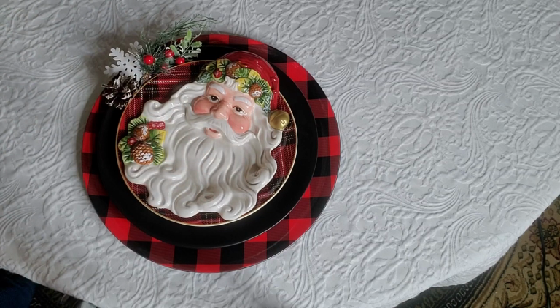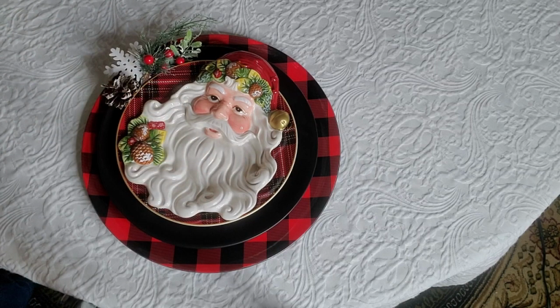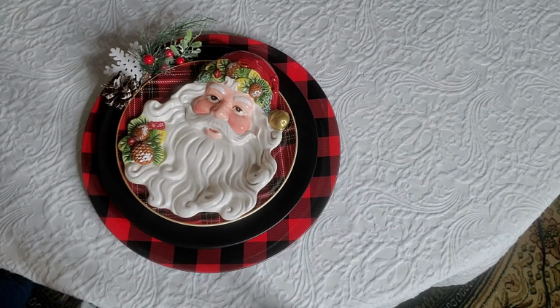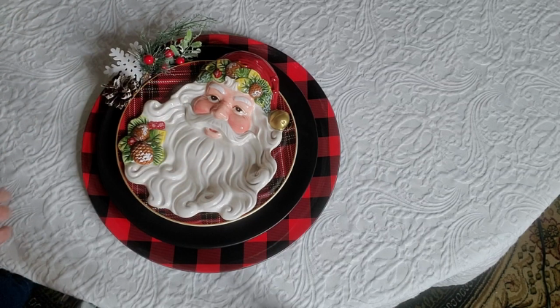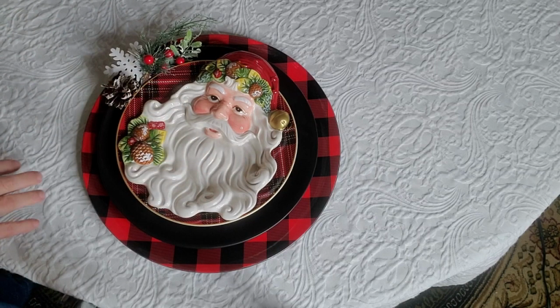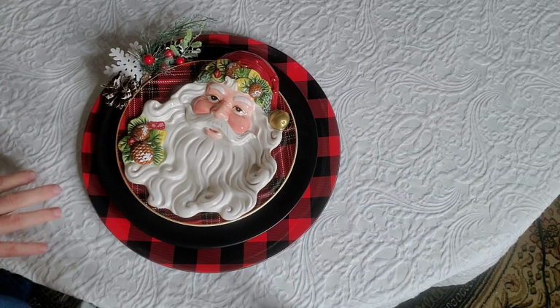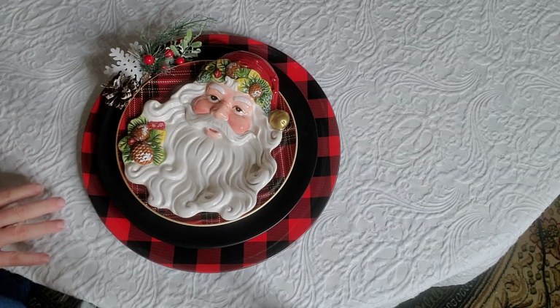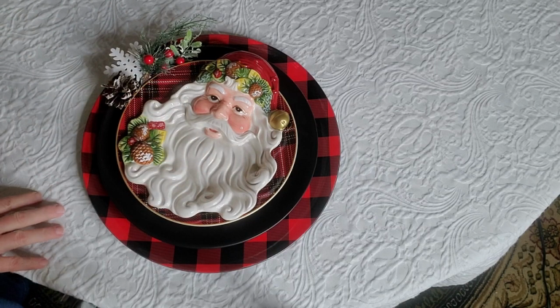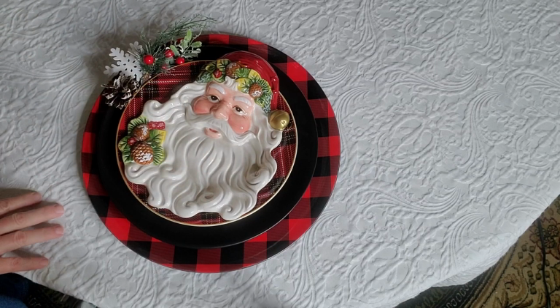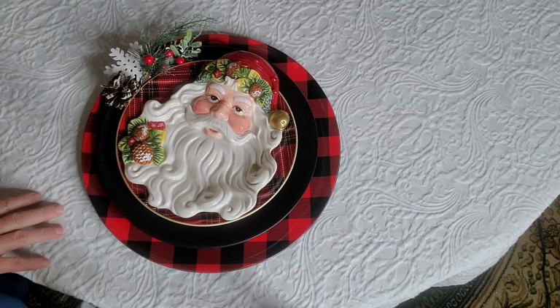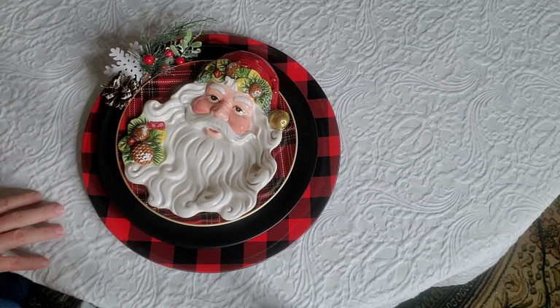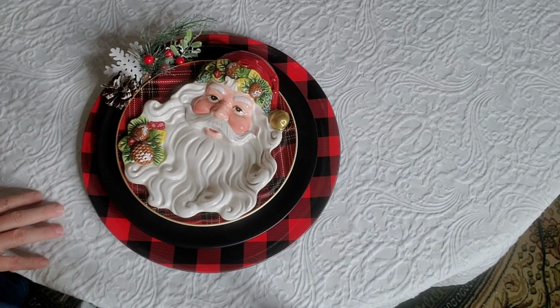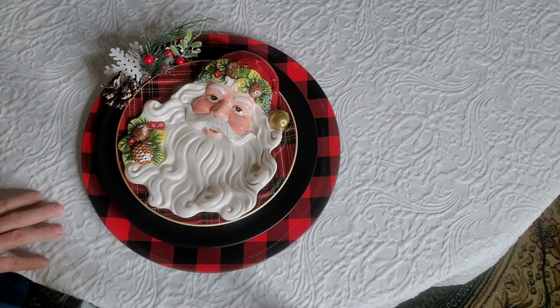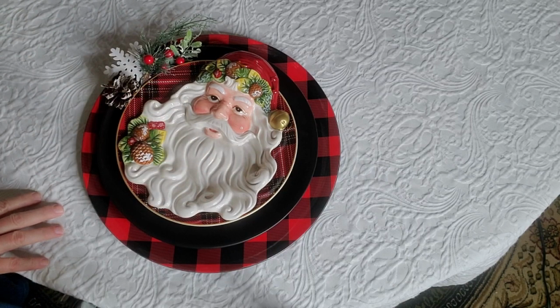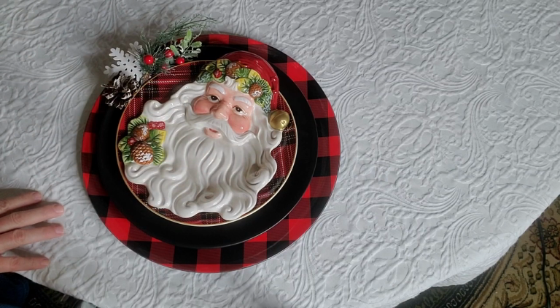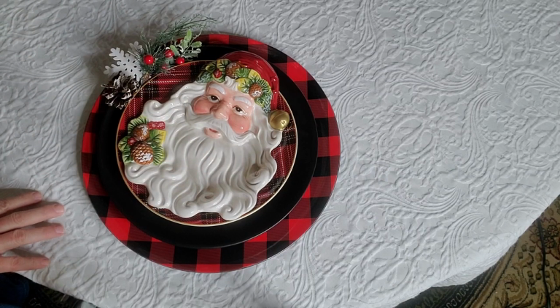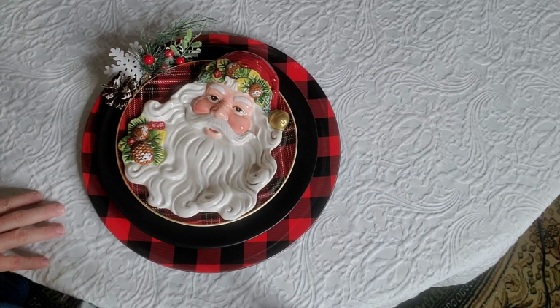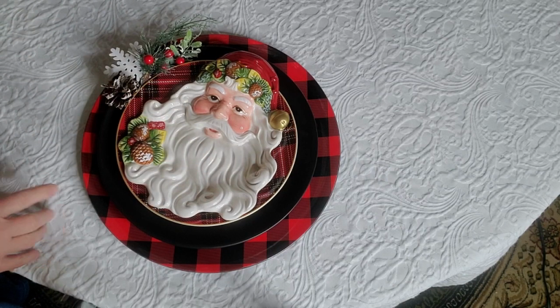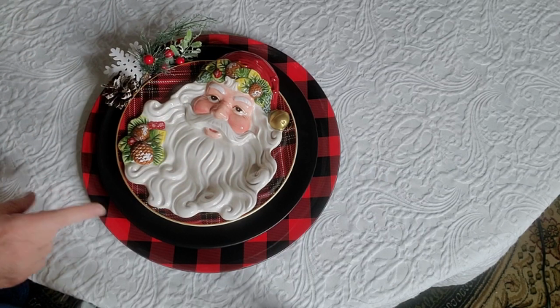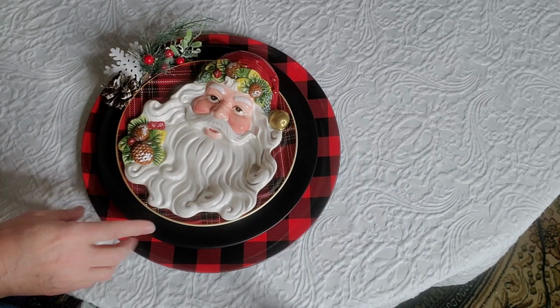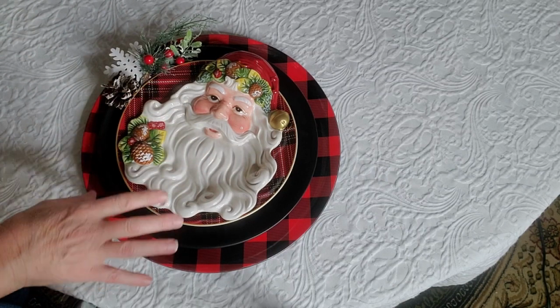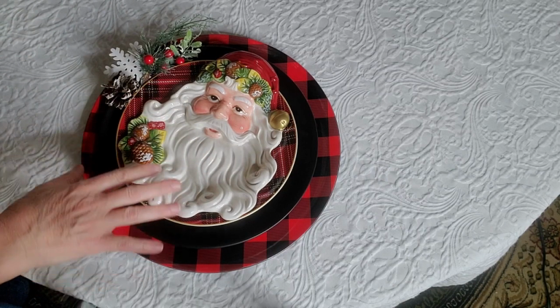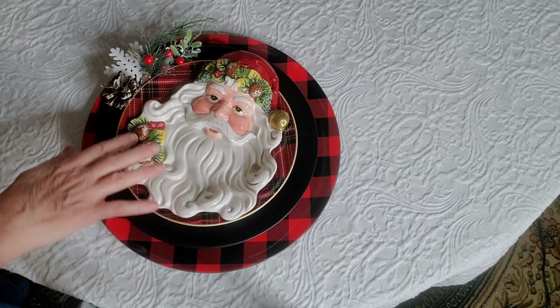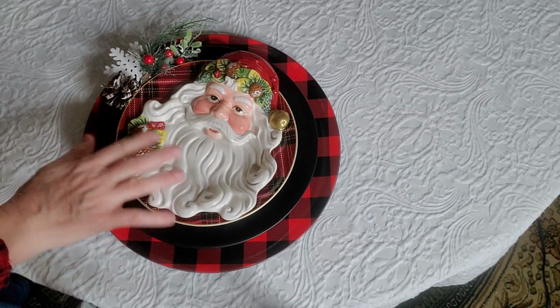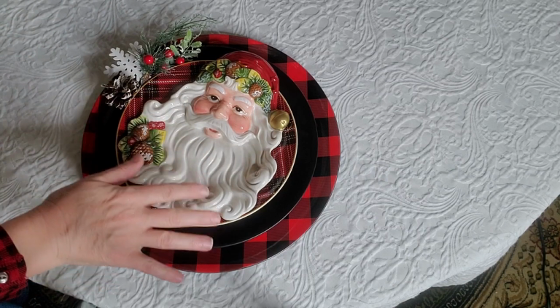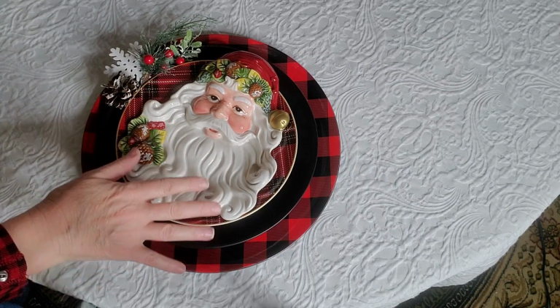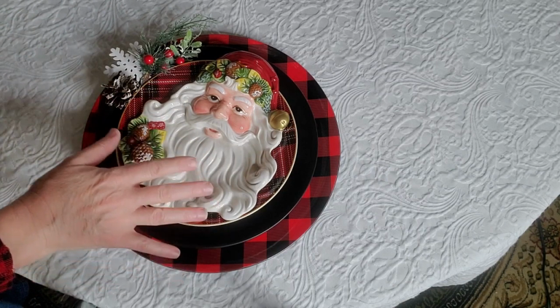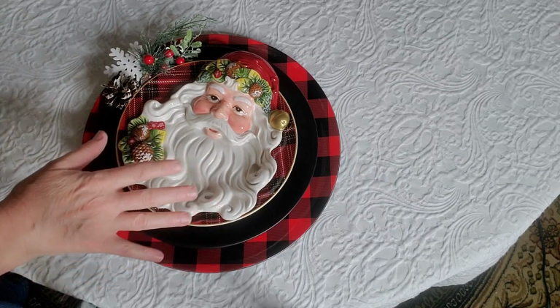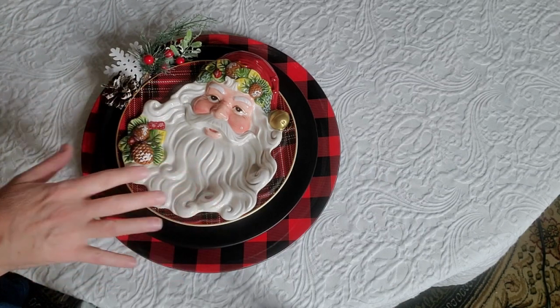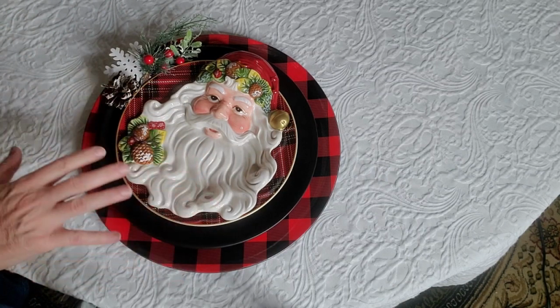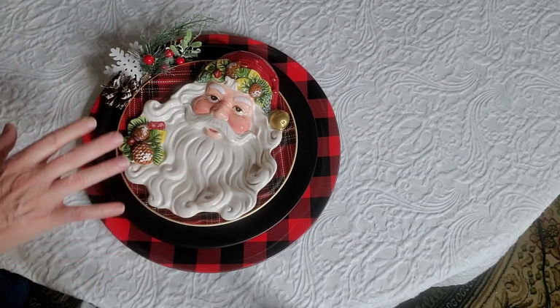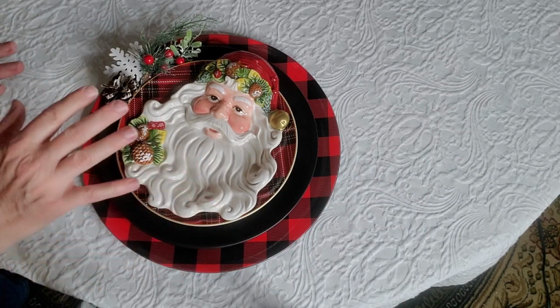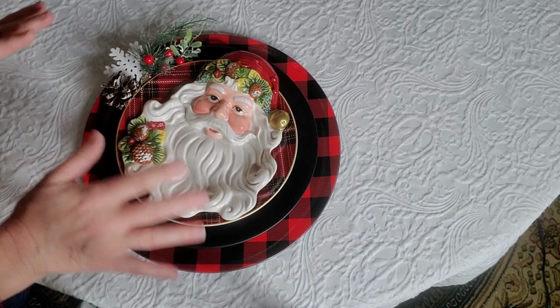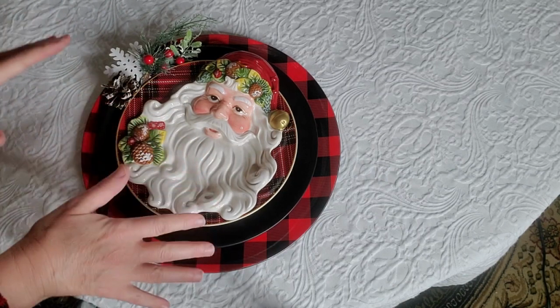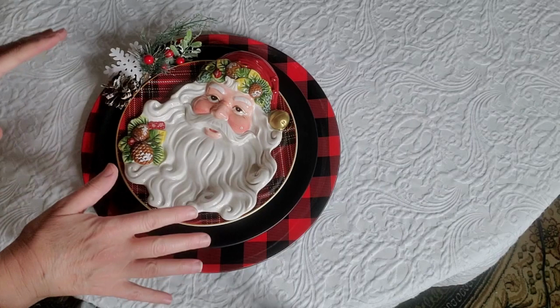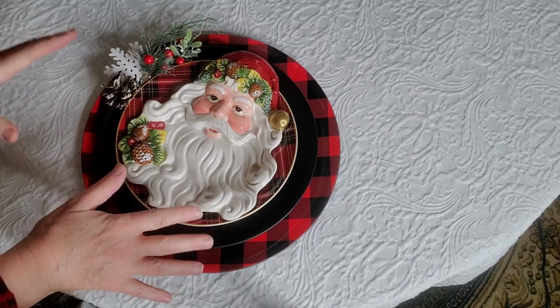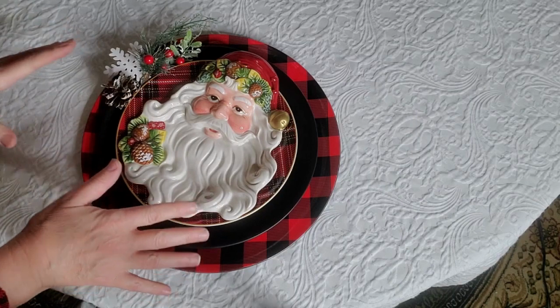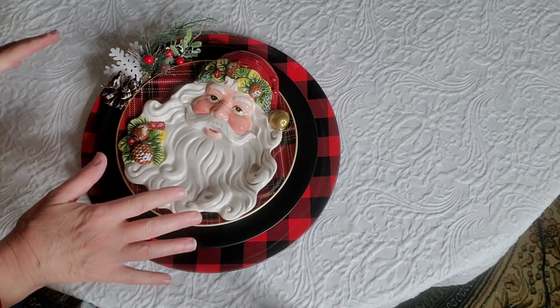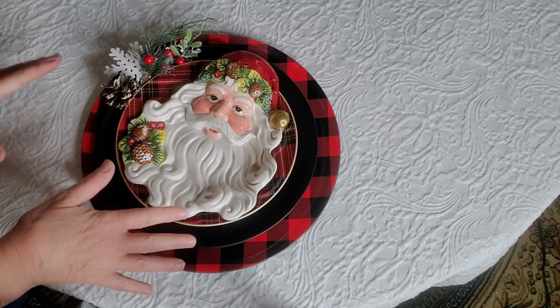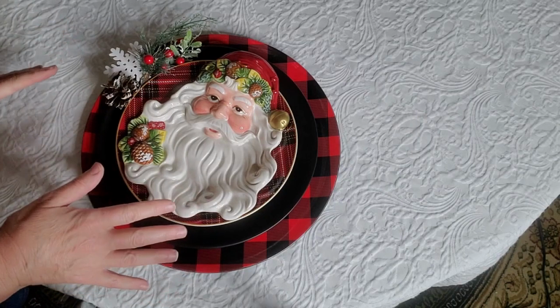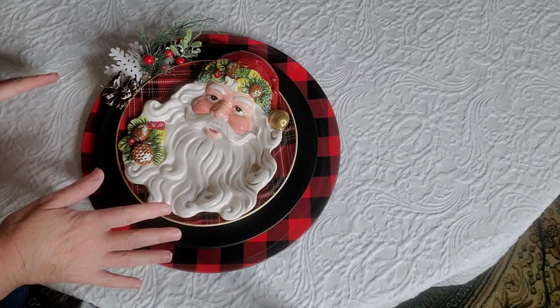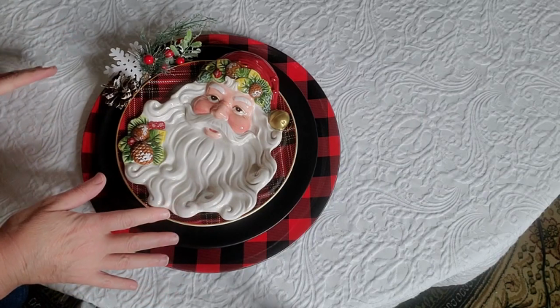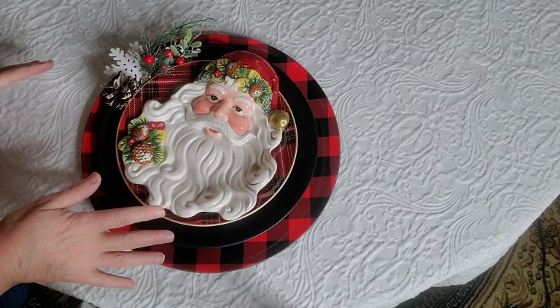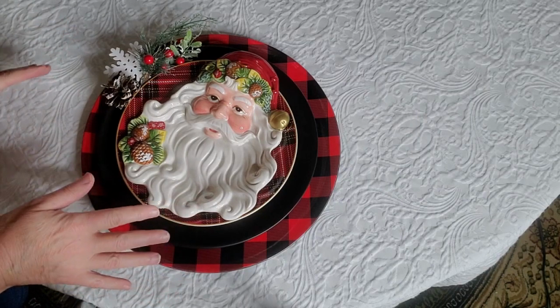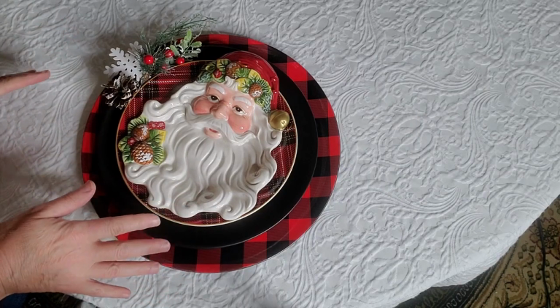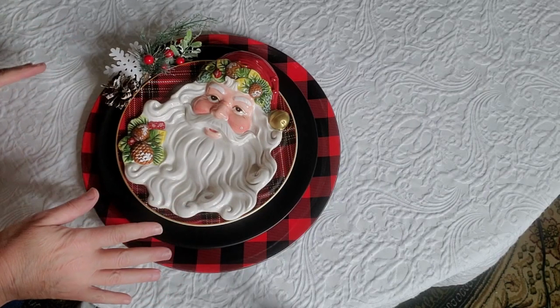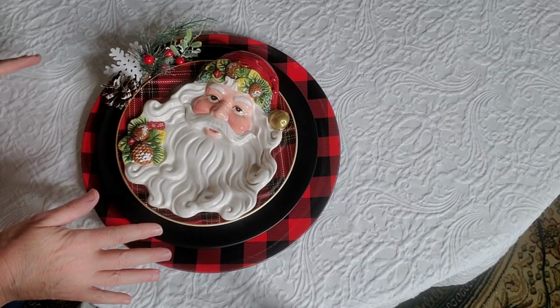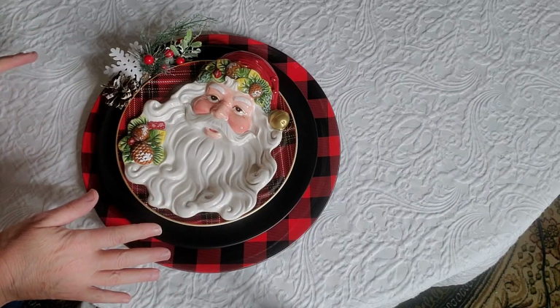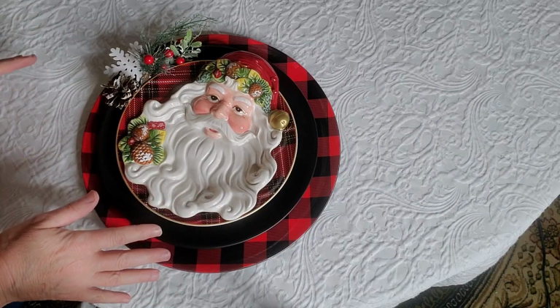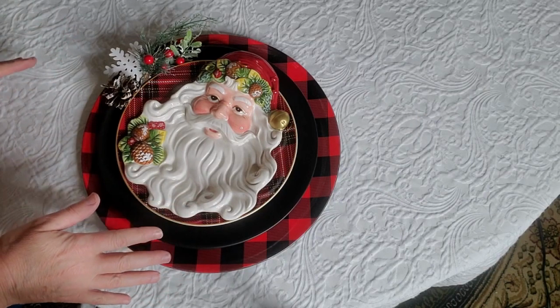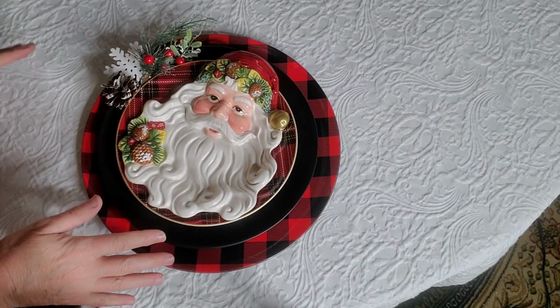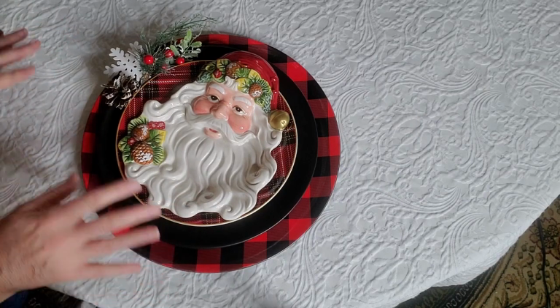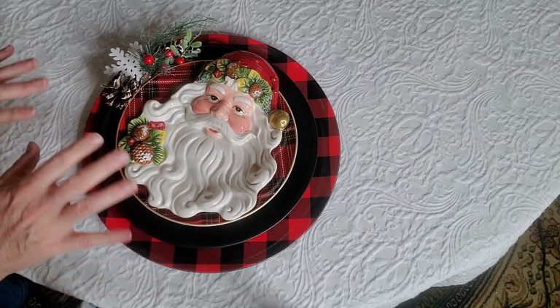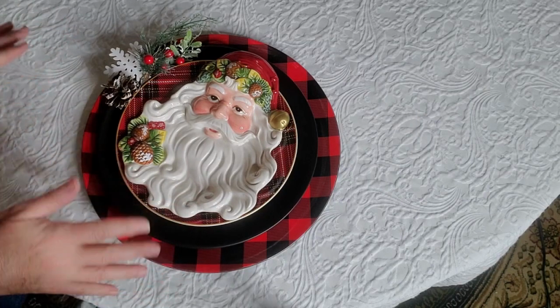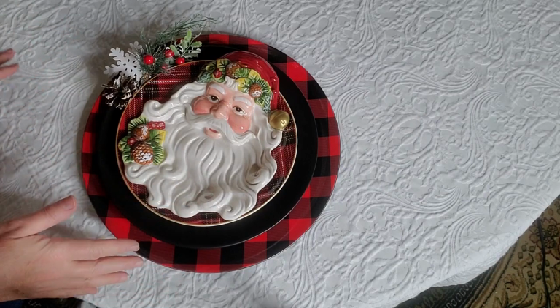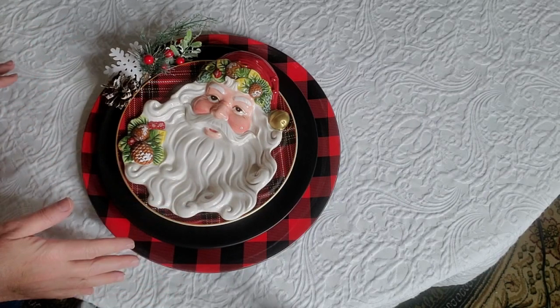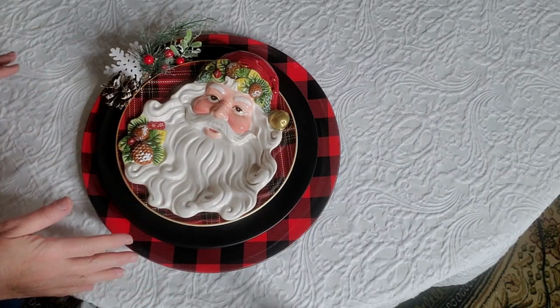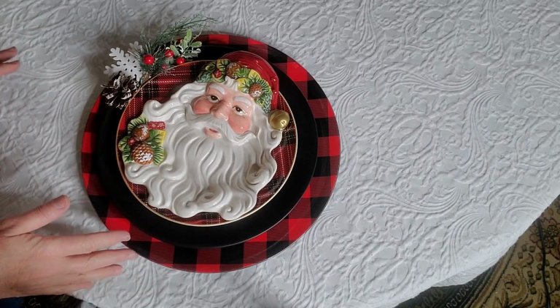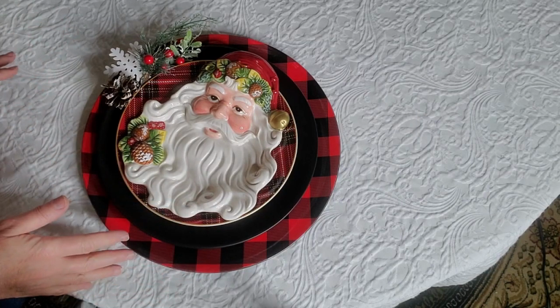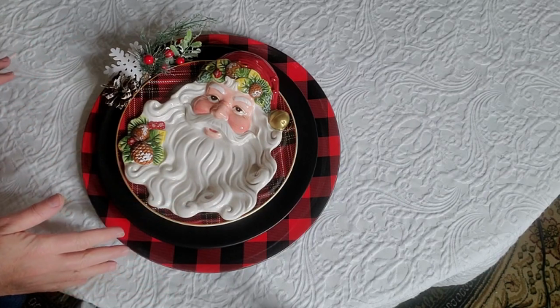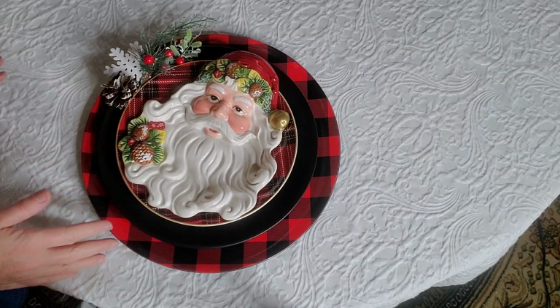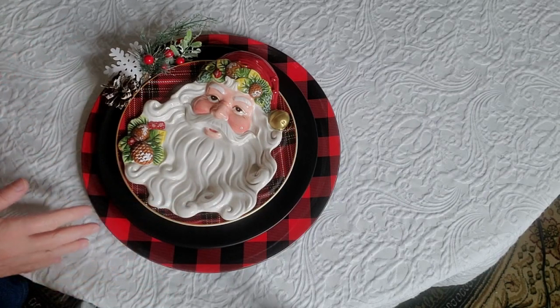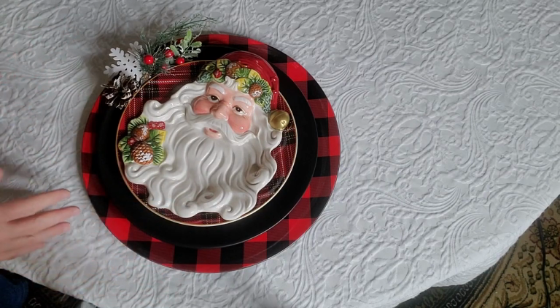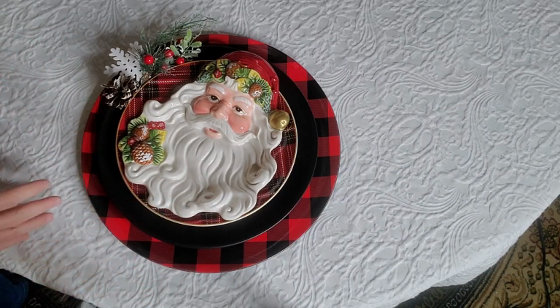Now for the napkin — instead of placing it on the plate somewhere, because I don't want to cover up the Santa, I'm going to use the glasses around the table and set the napkin in there.